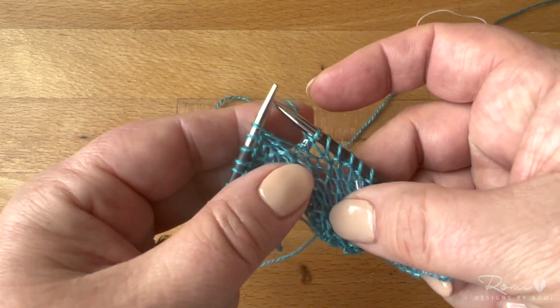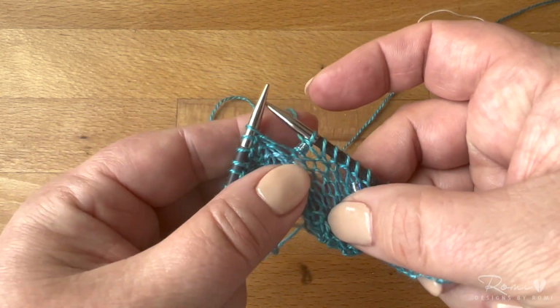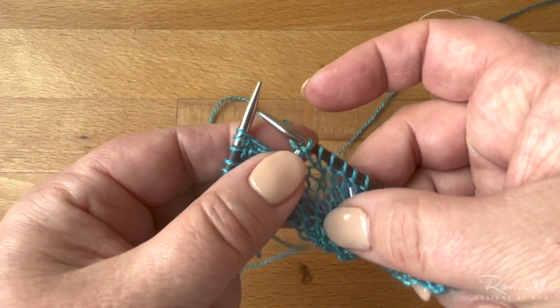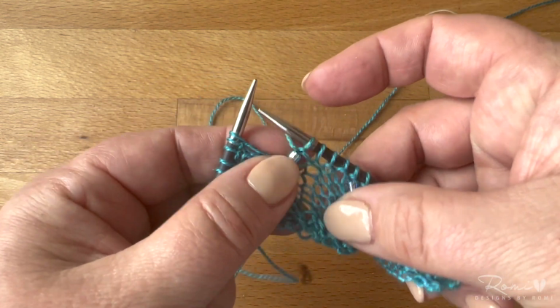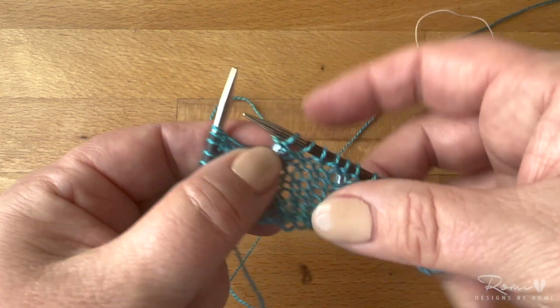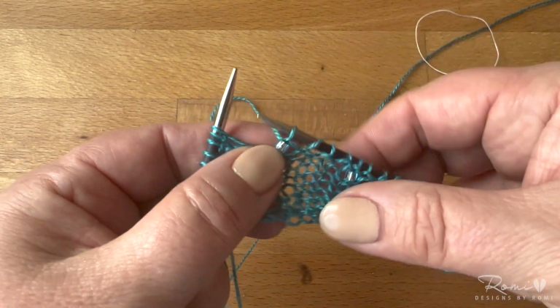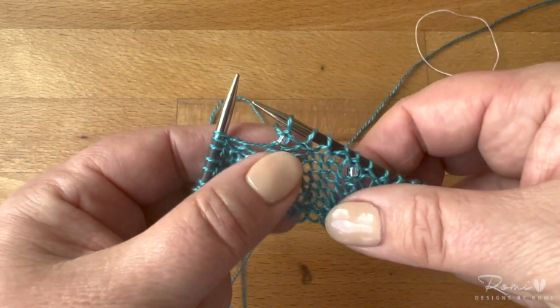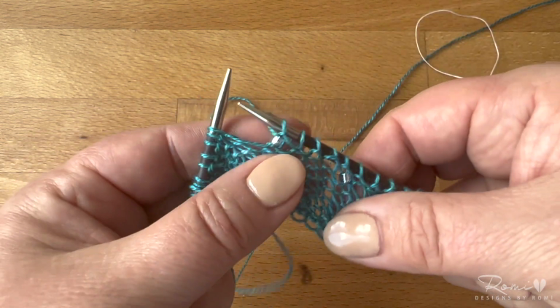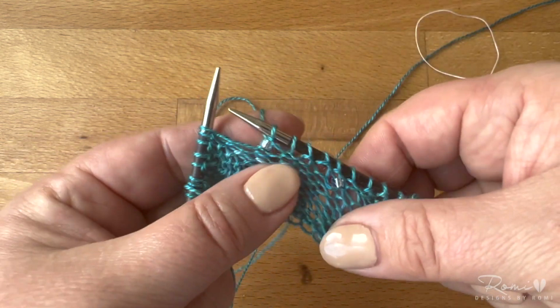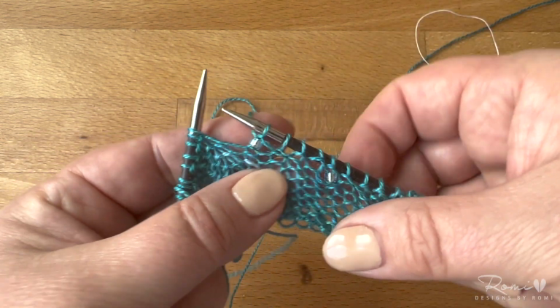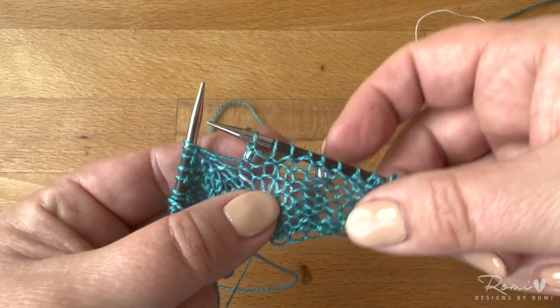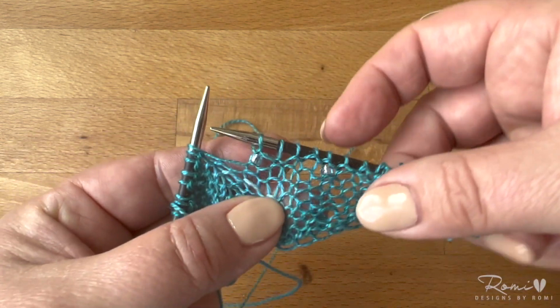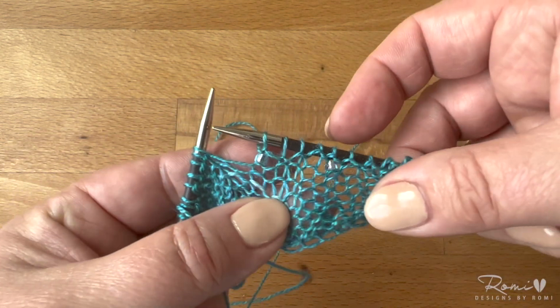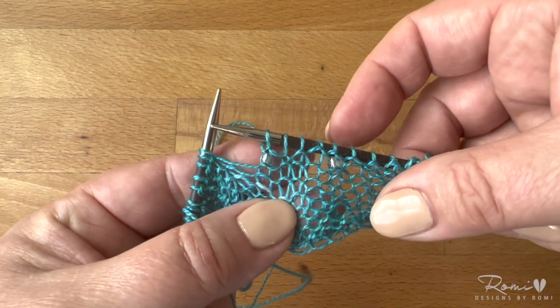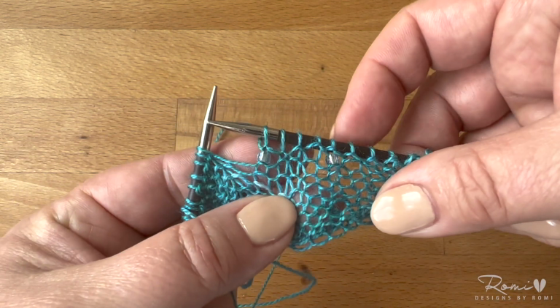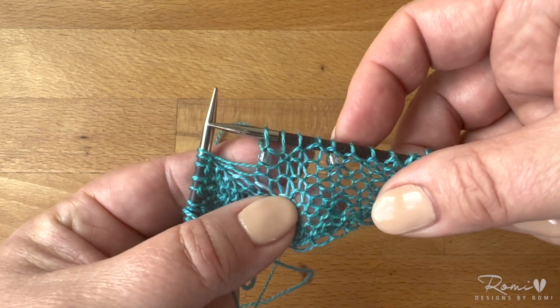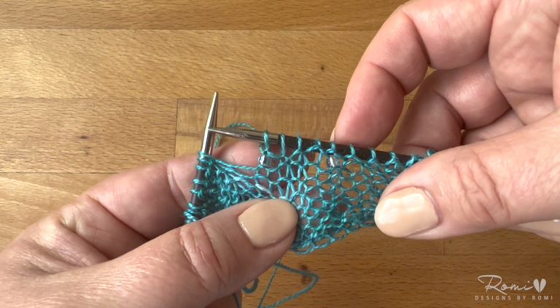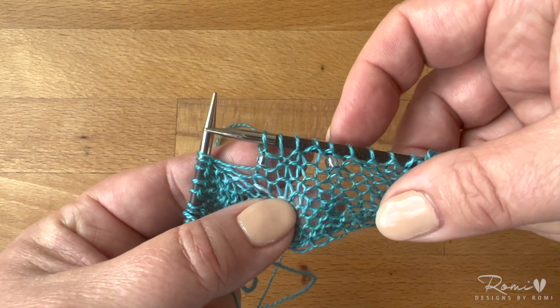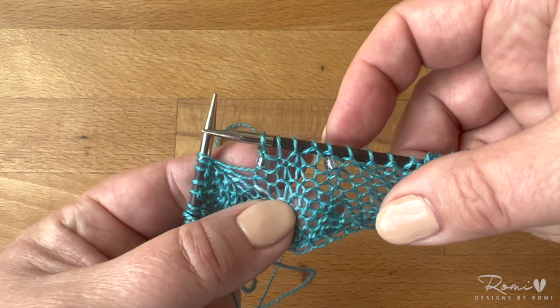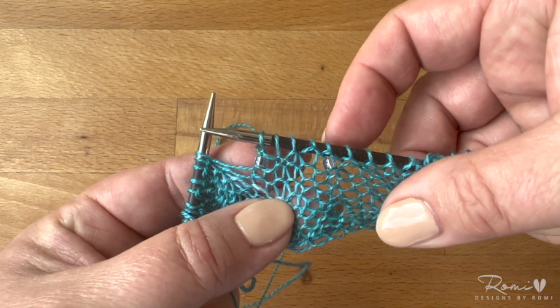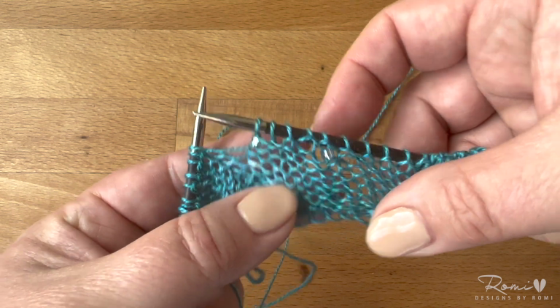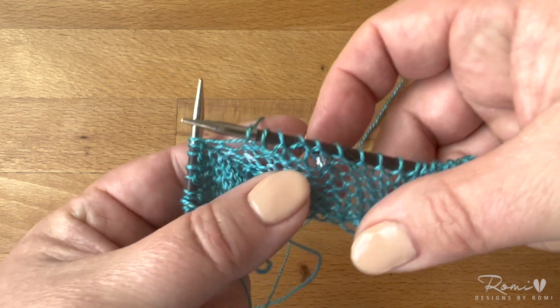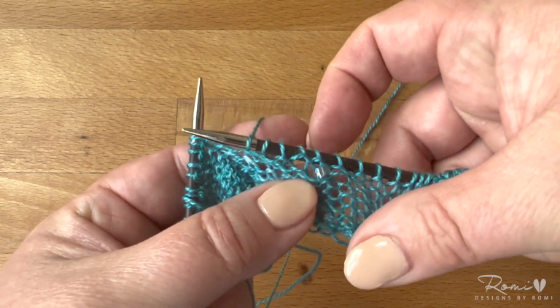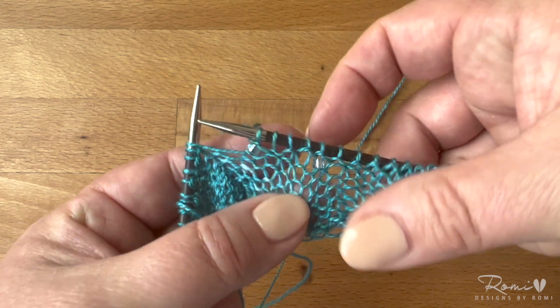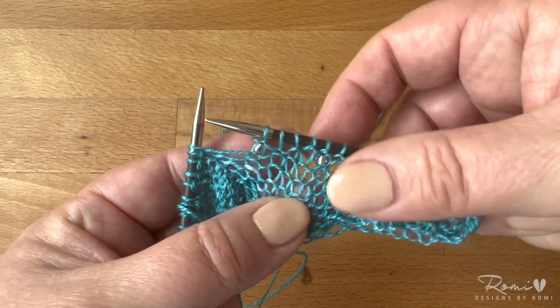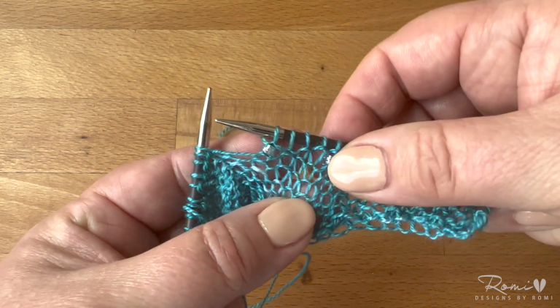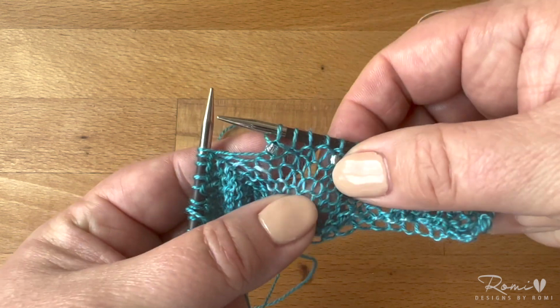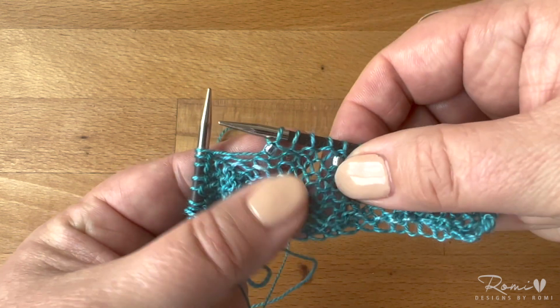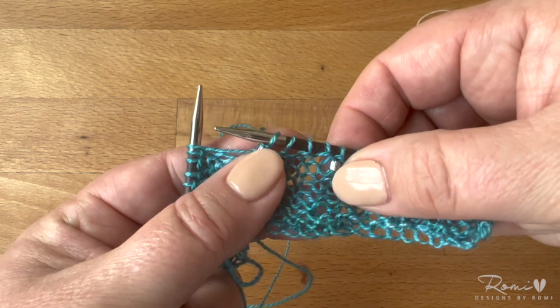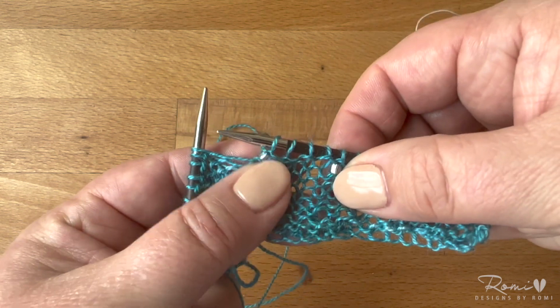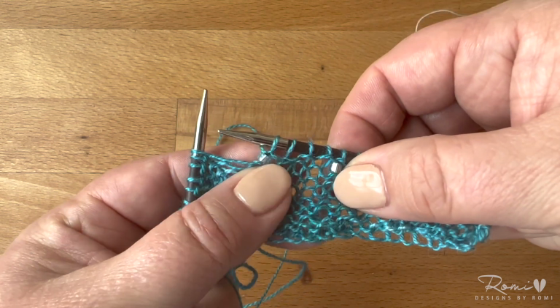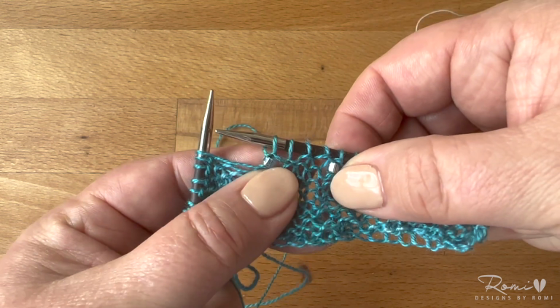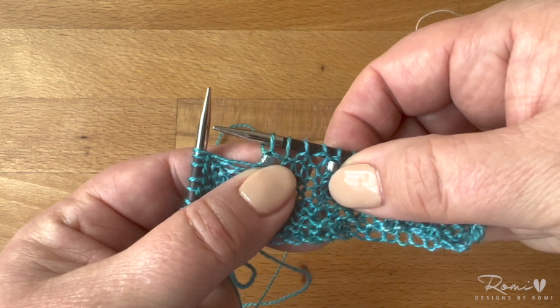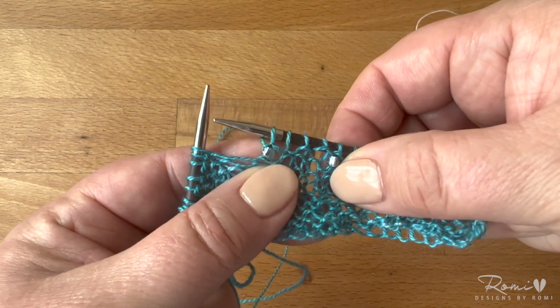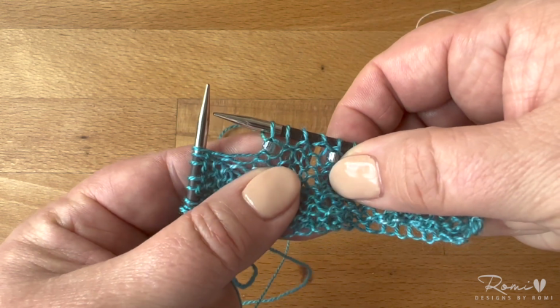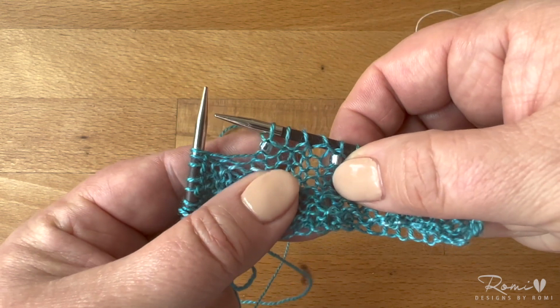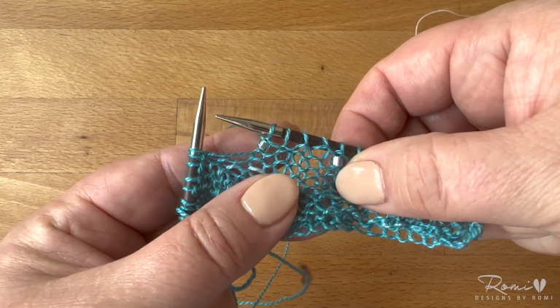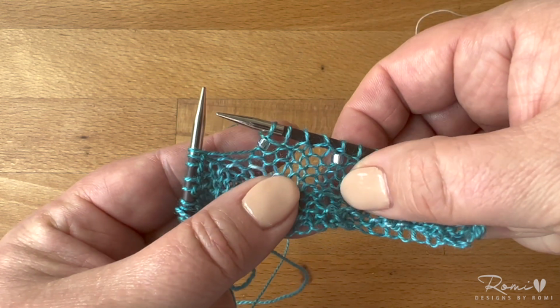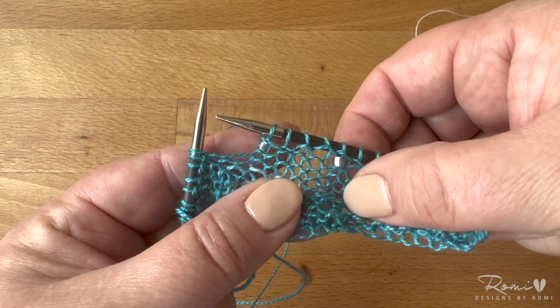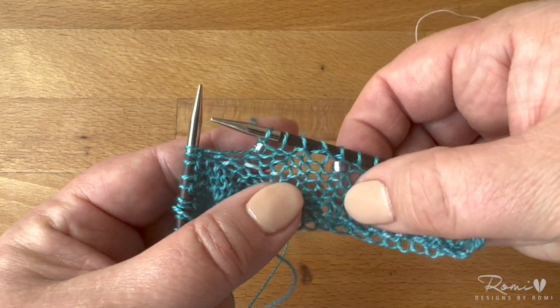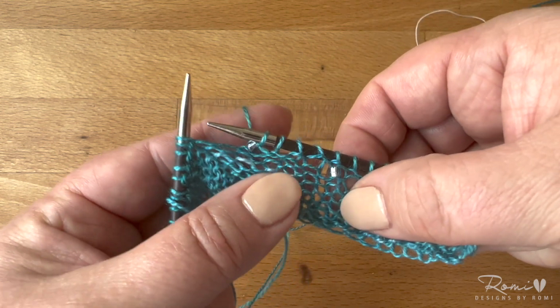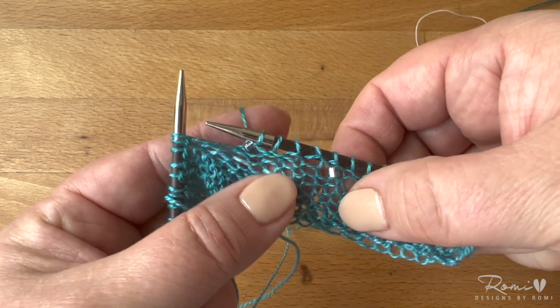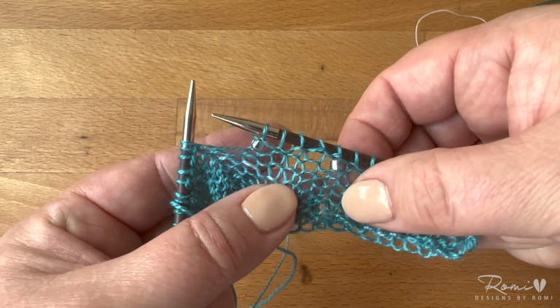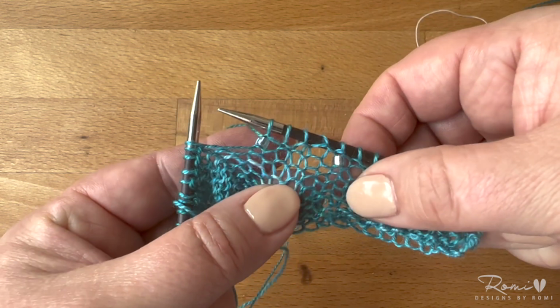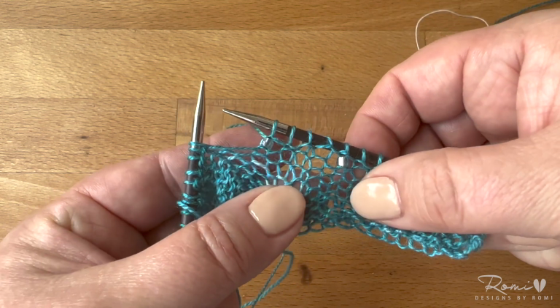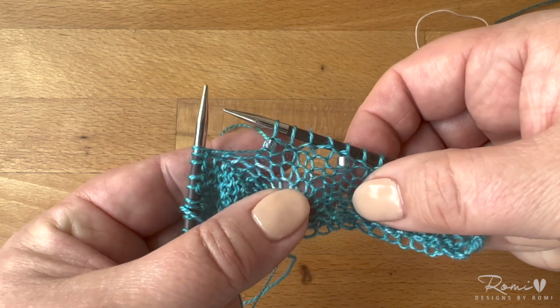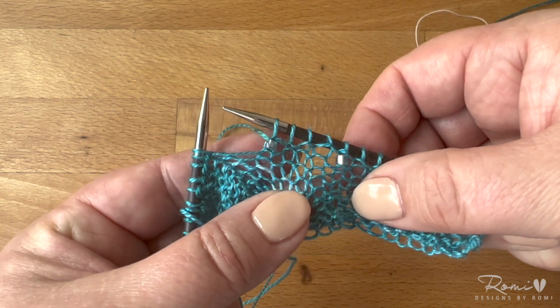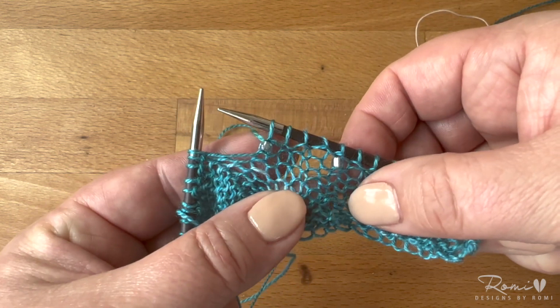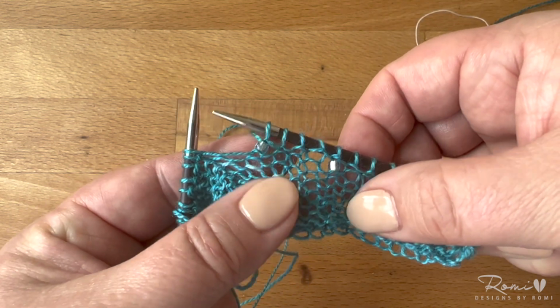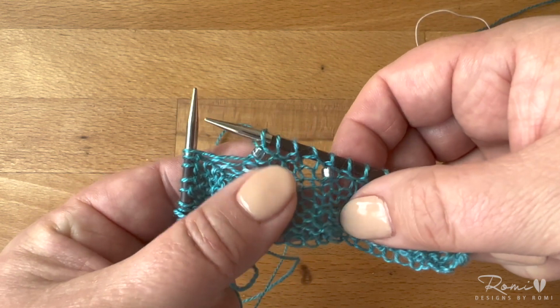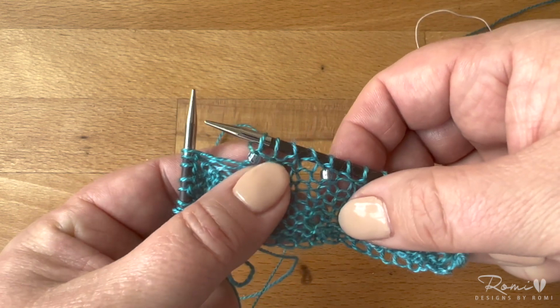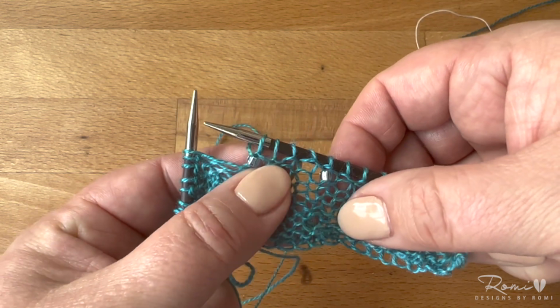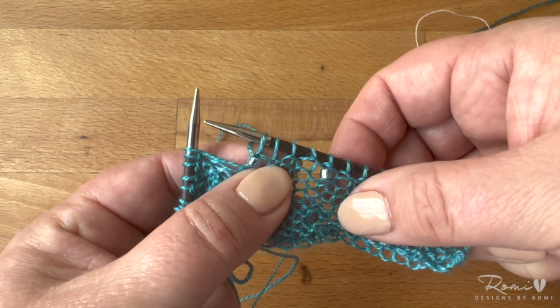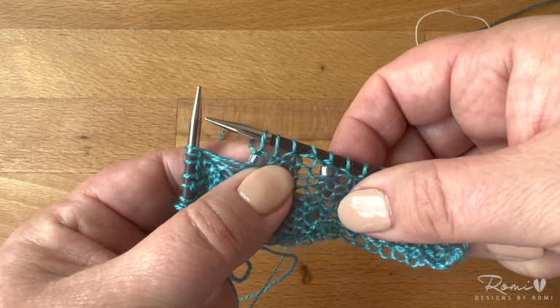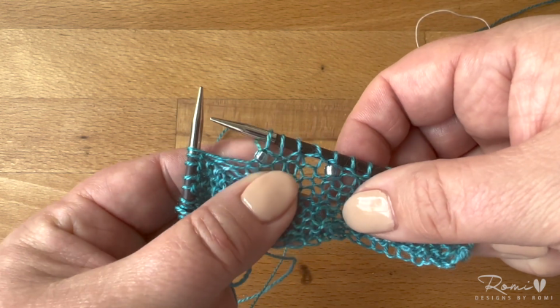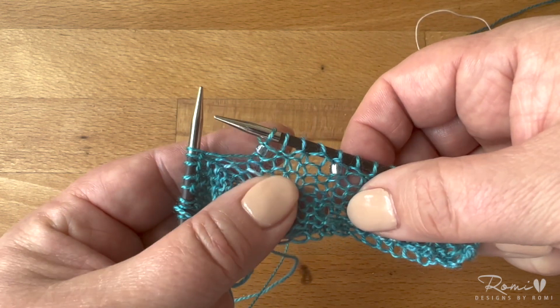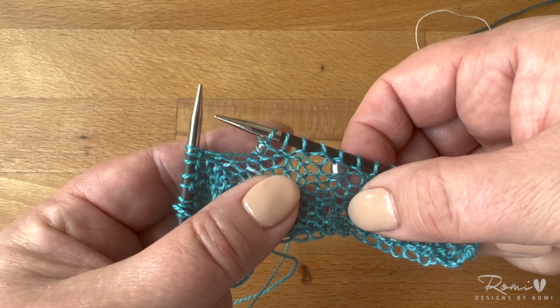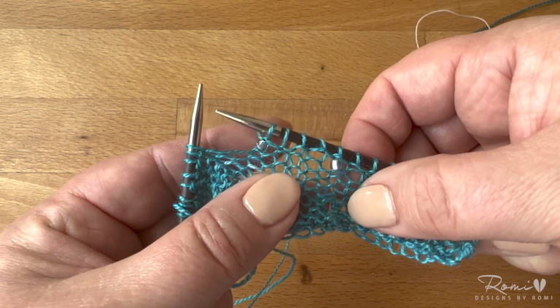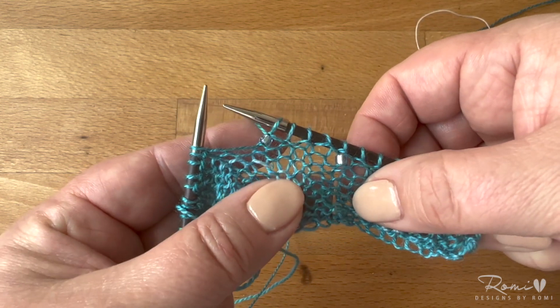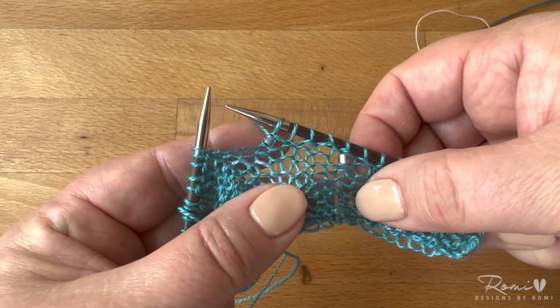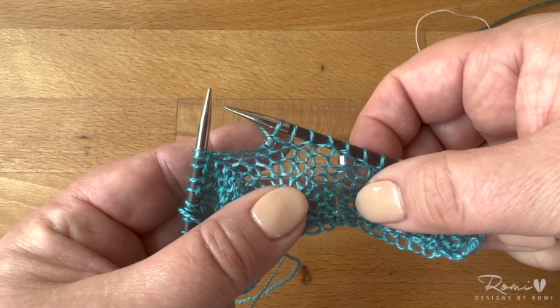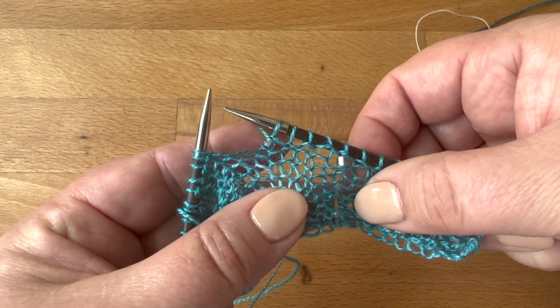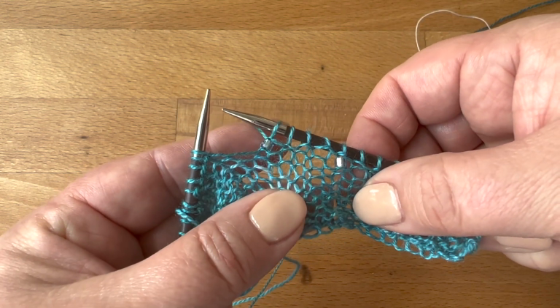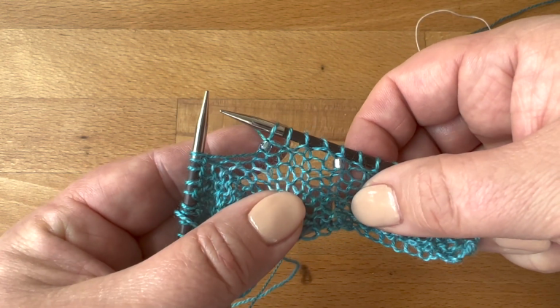Now I can work that stitch however I want — in this case it's going to be a purl. So basically the same technique, but using a cool little tool that you can travel with.